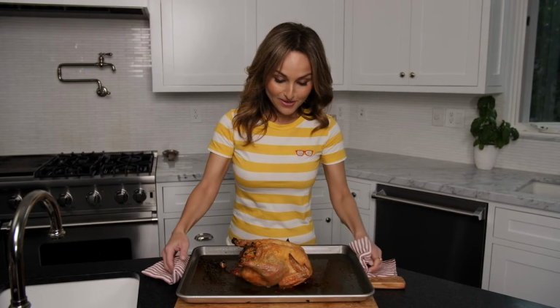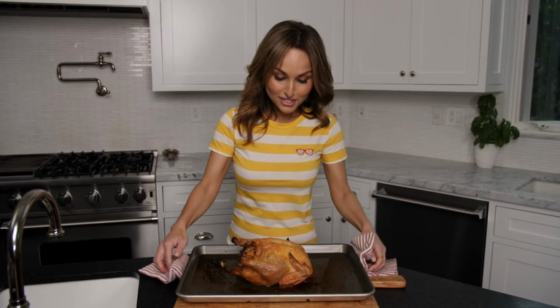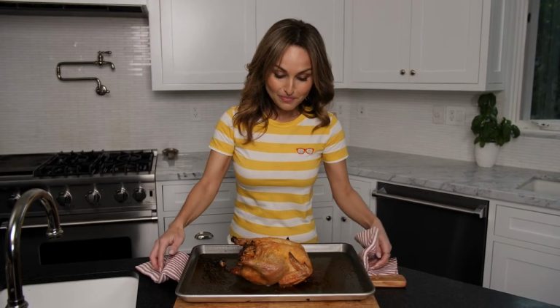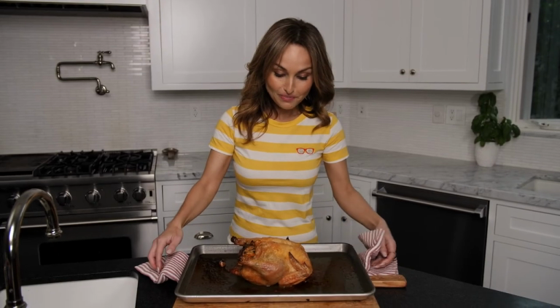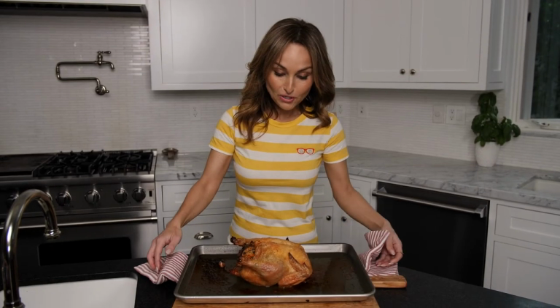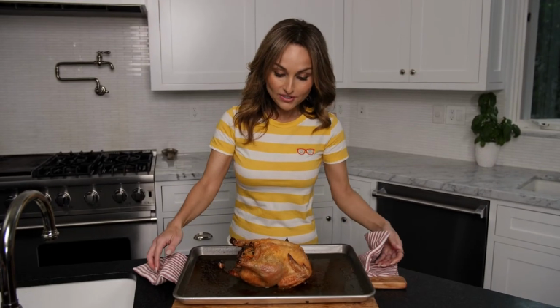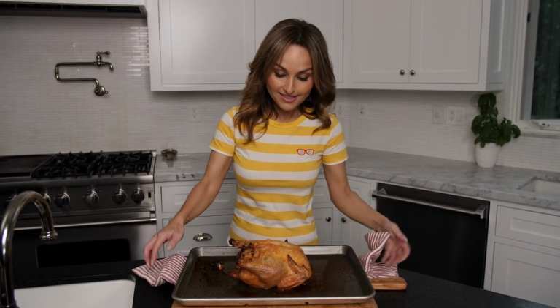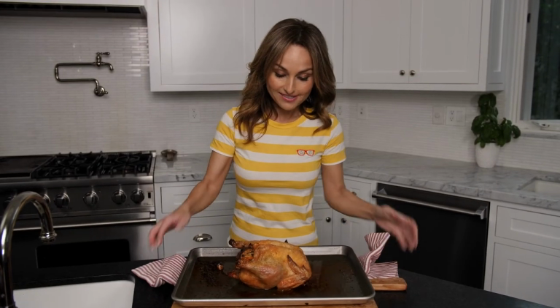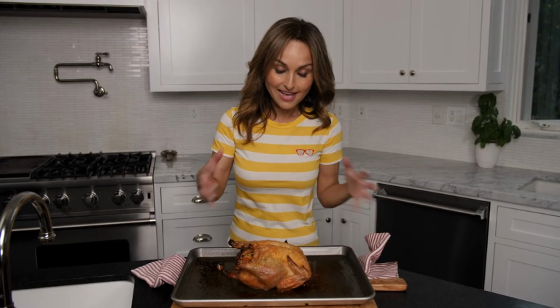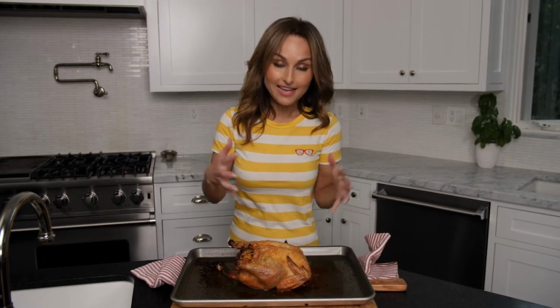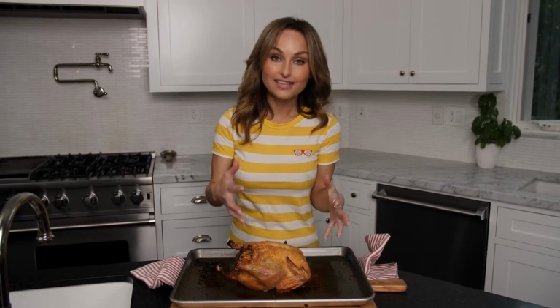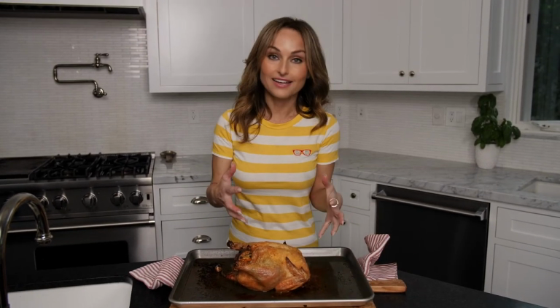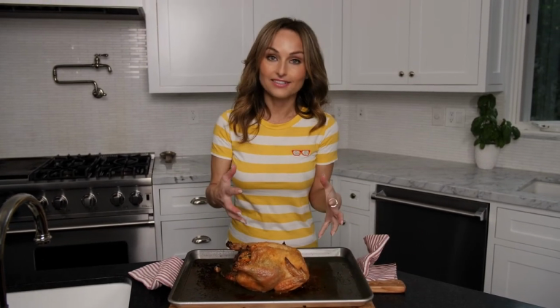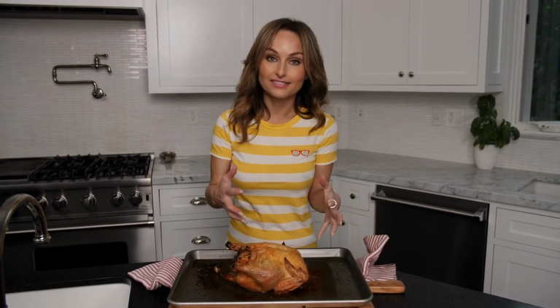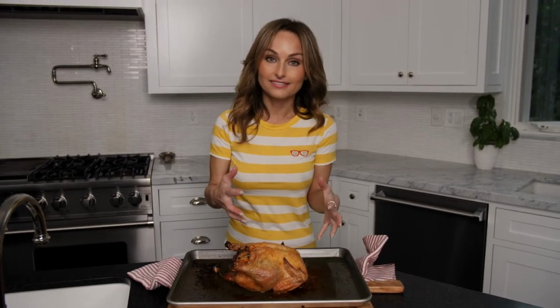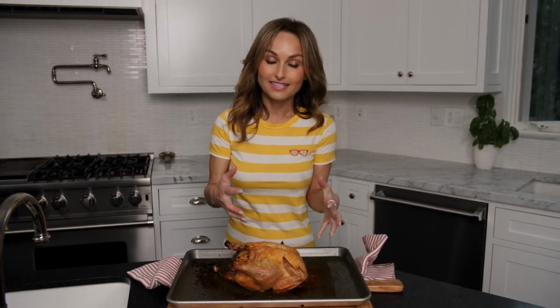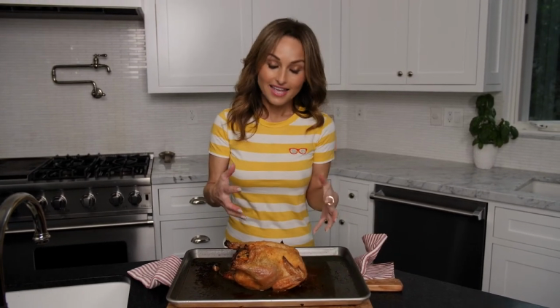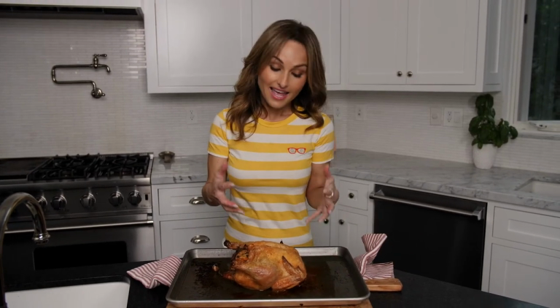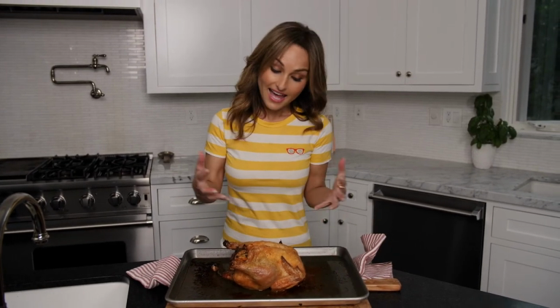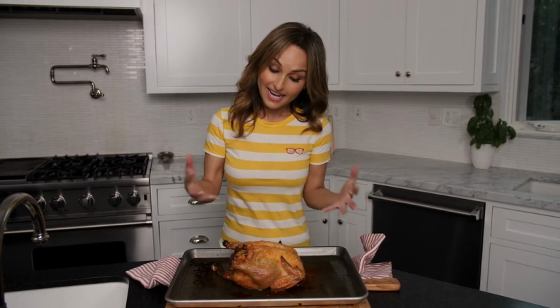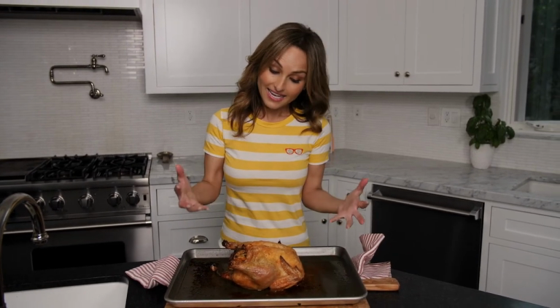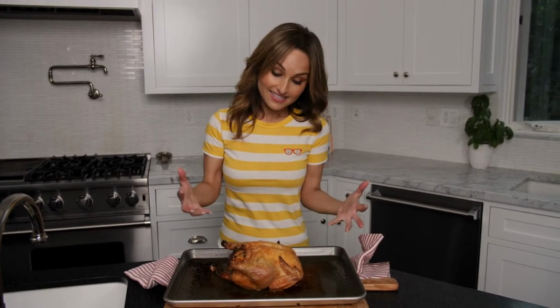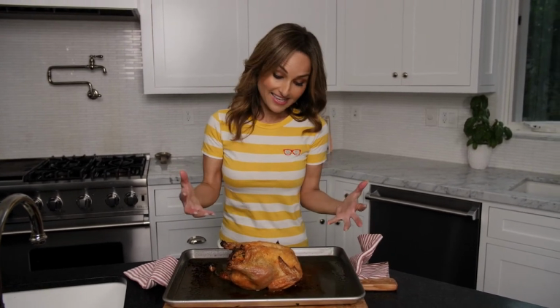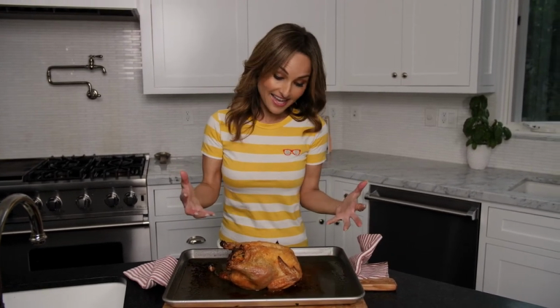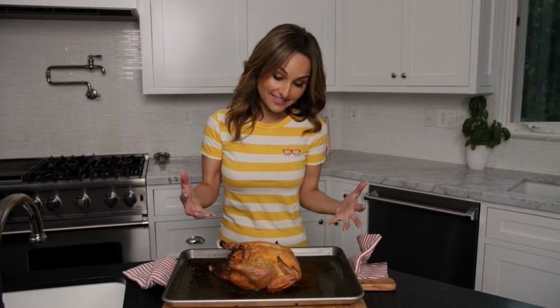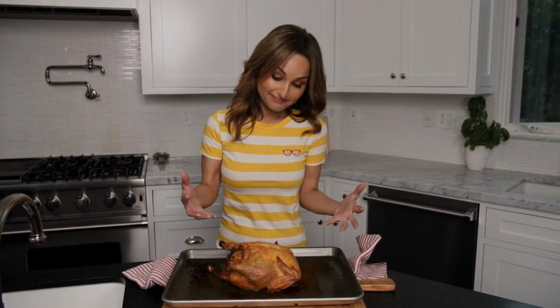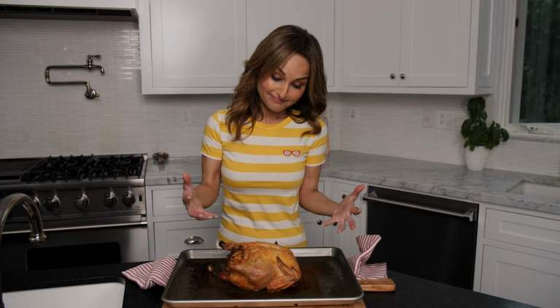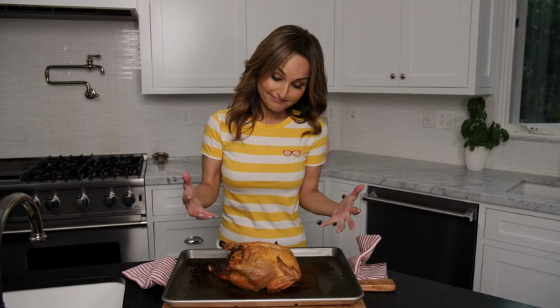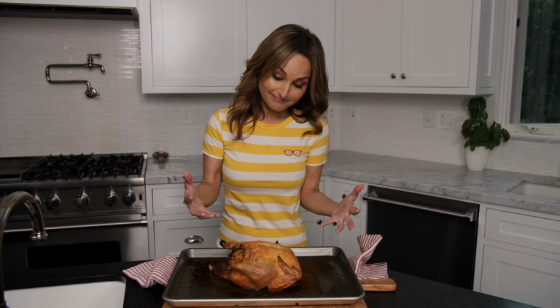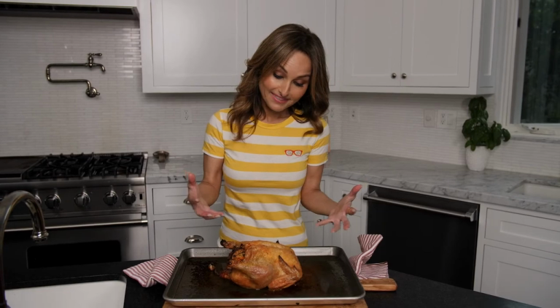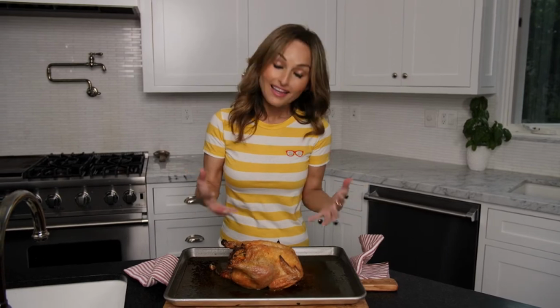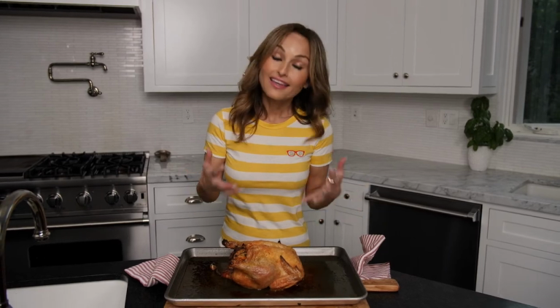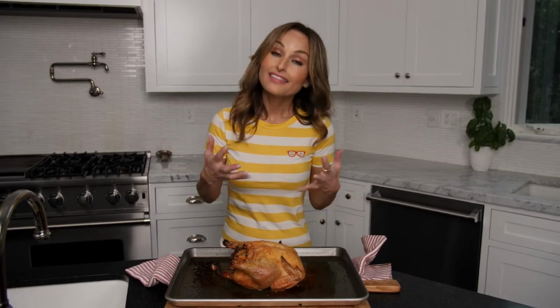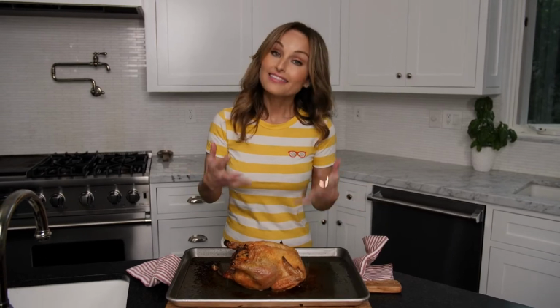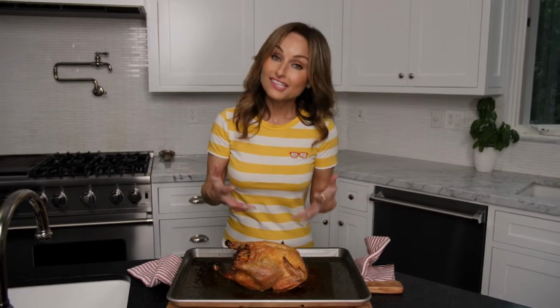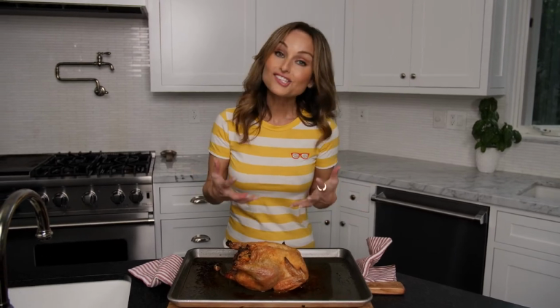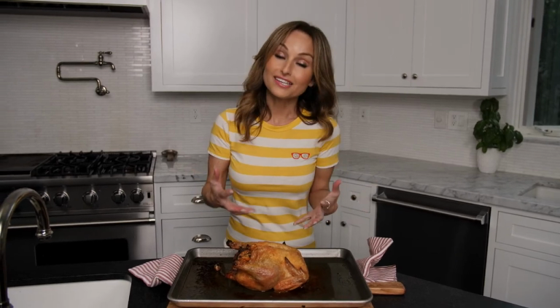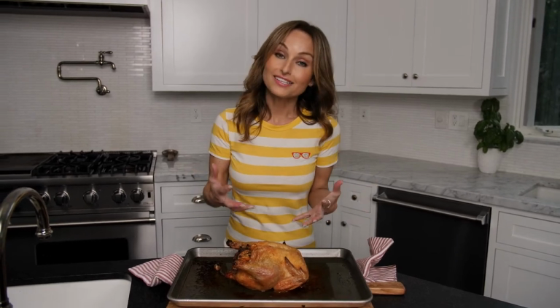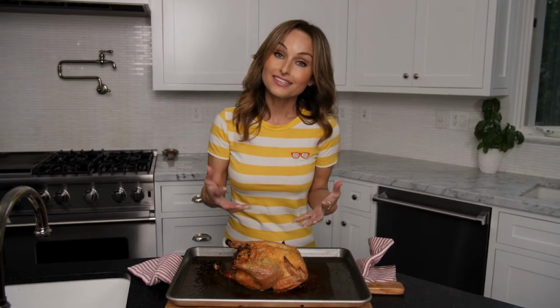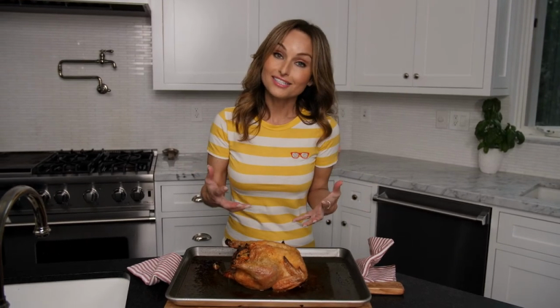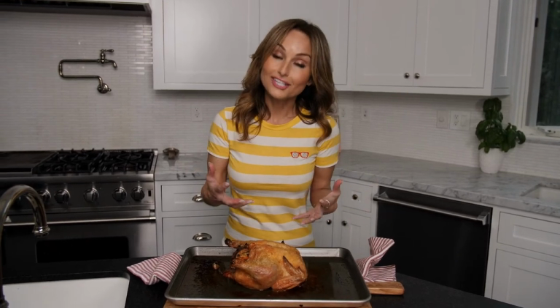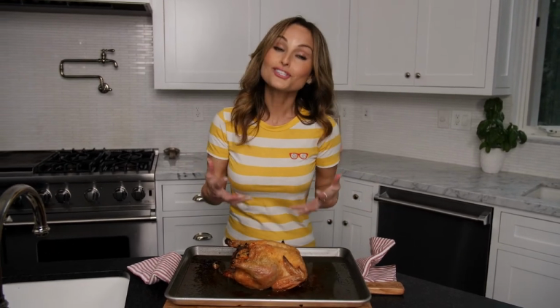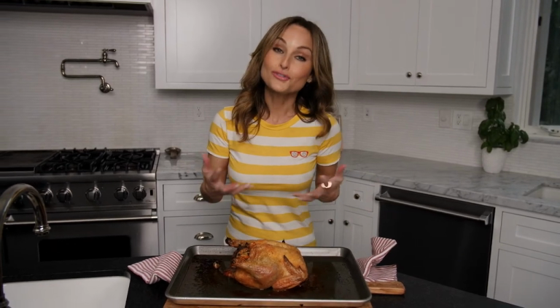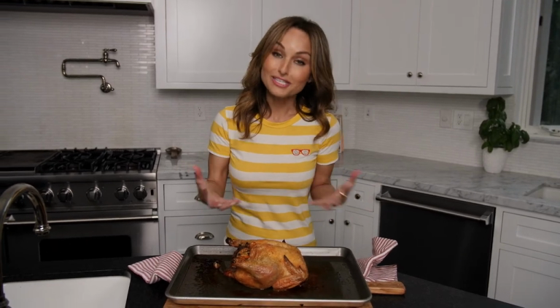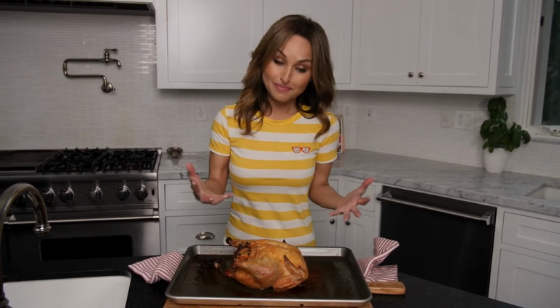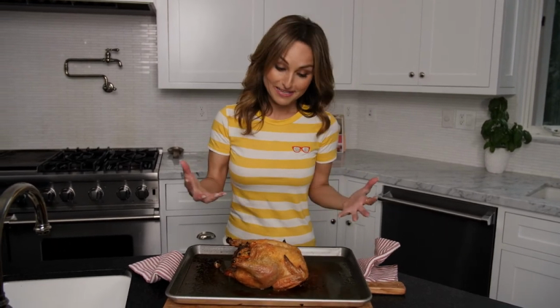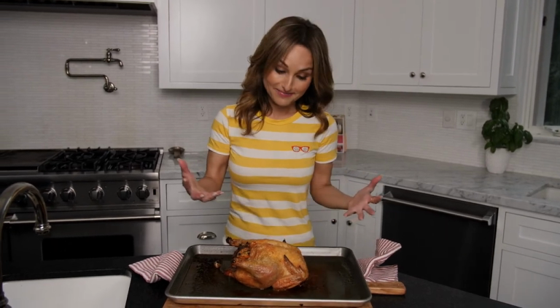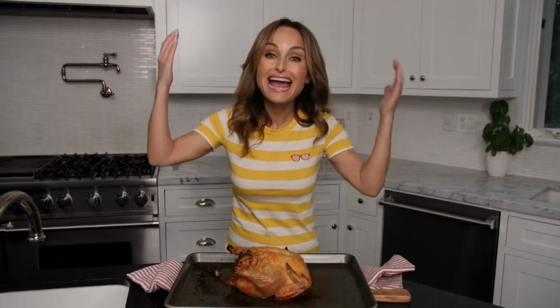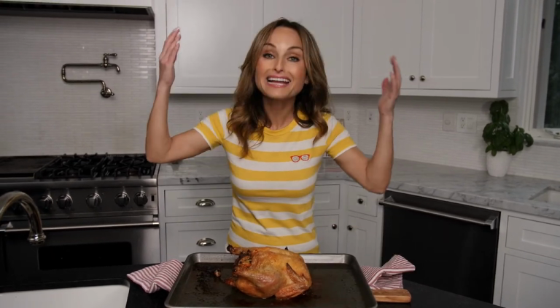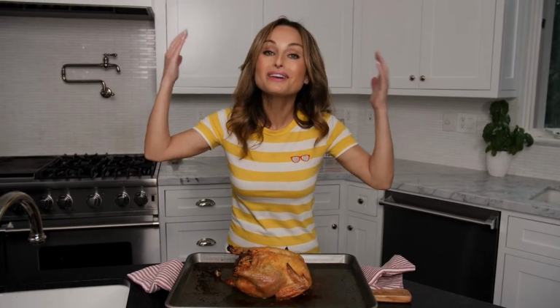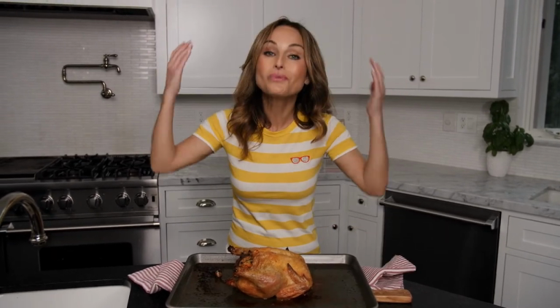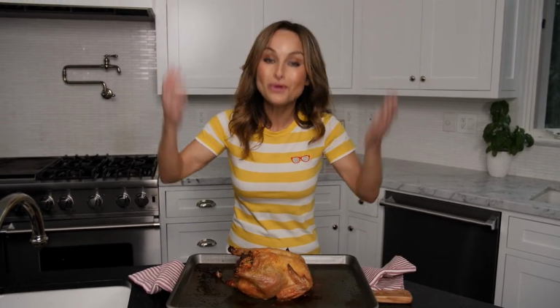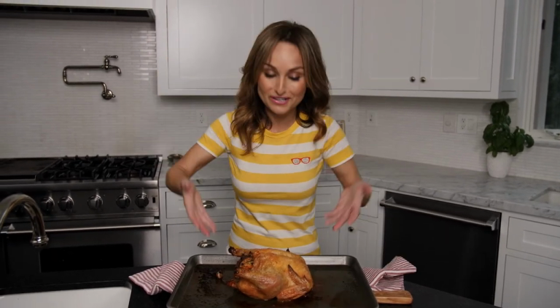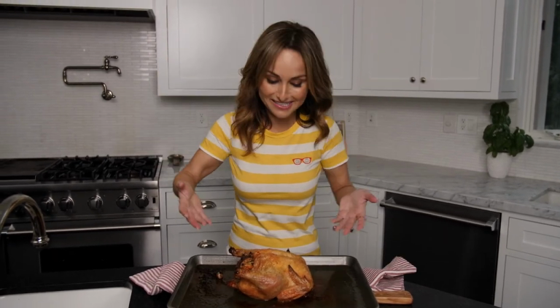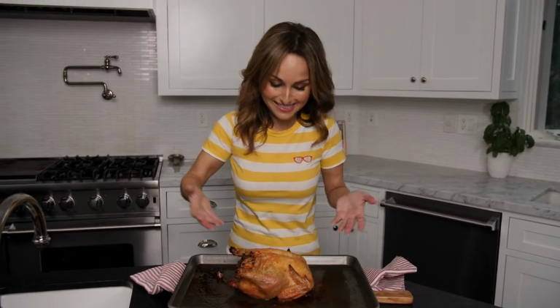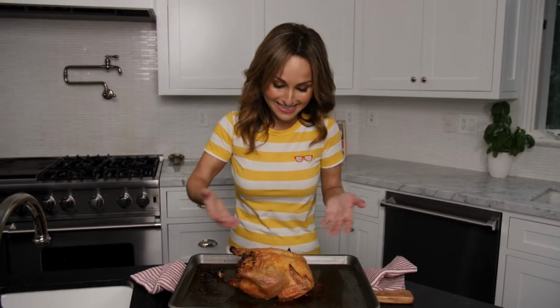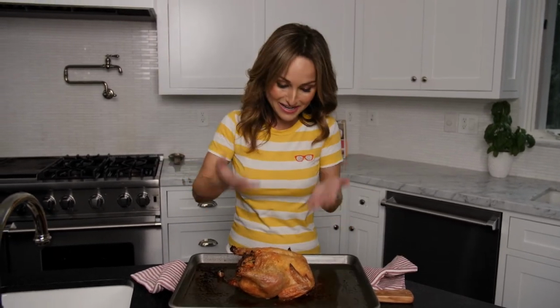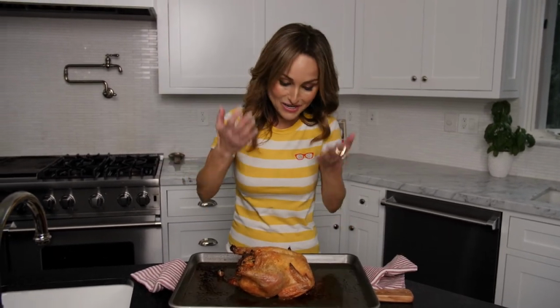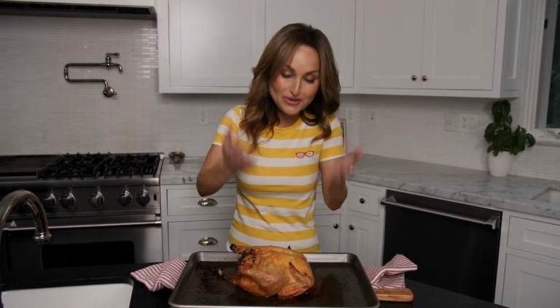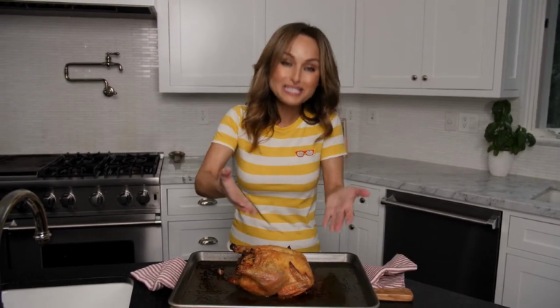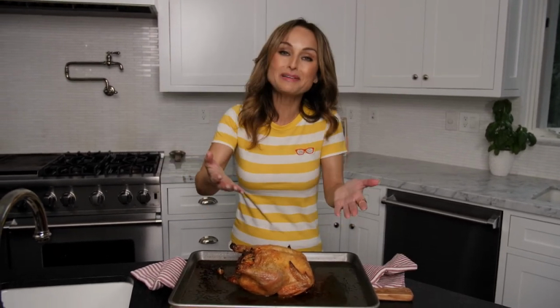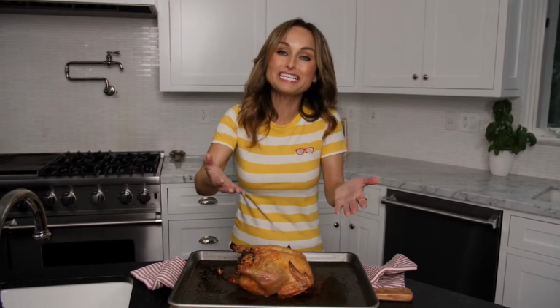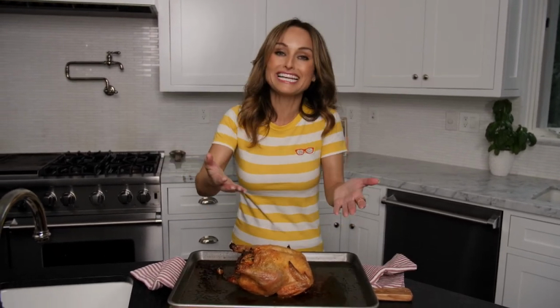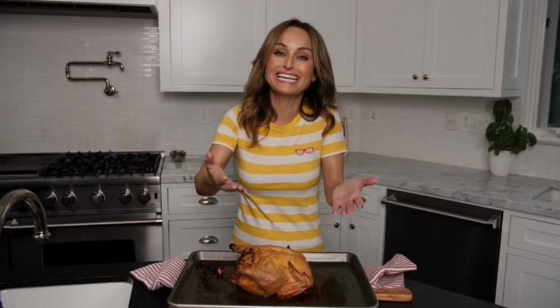I just pulled this out of the oven and I got to say, this chicken looks crispy. Hack works. Crispy chicken.